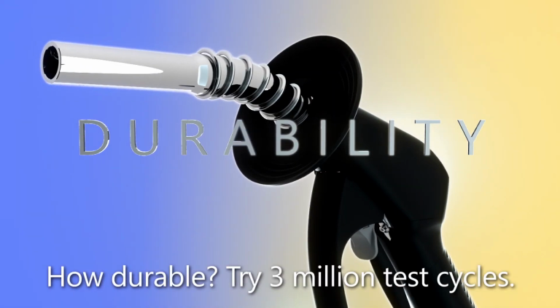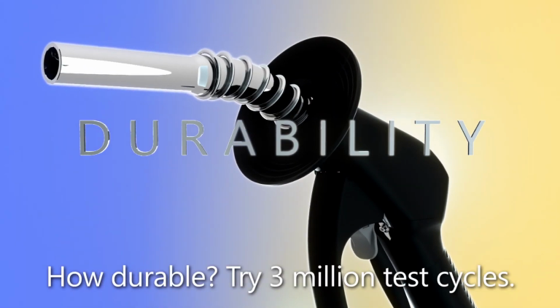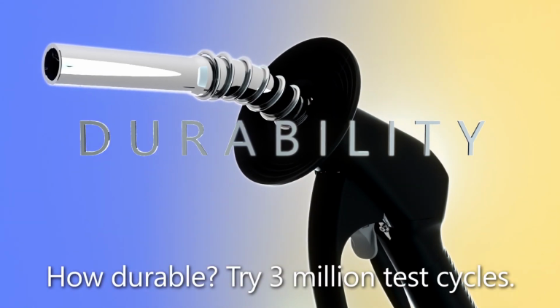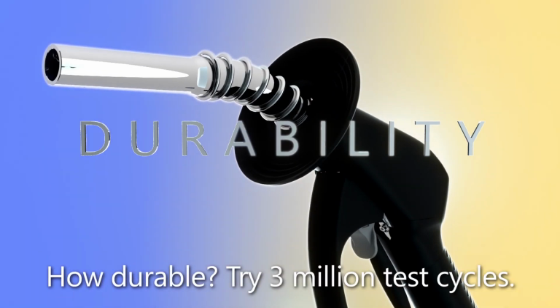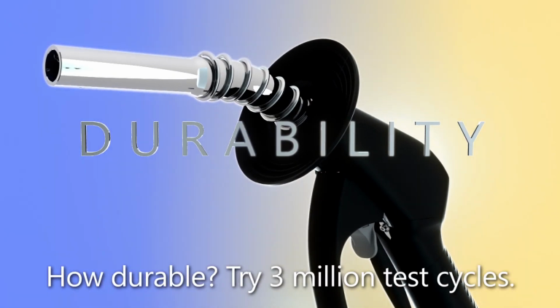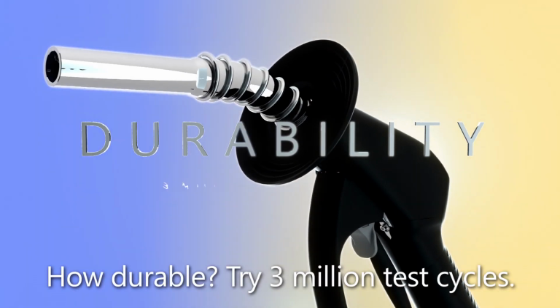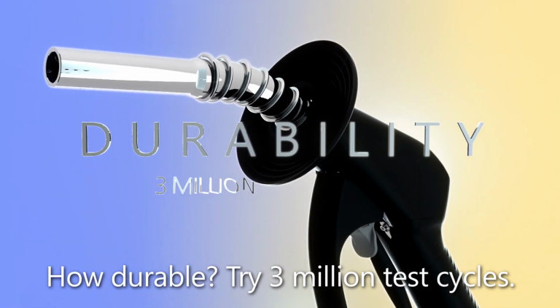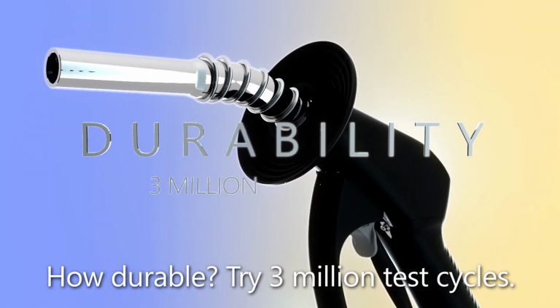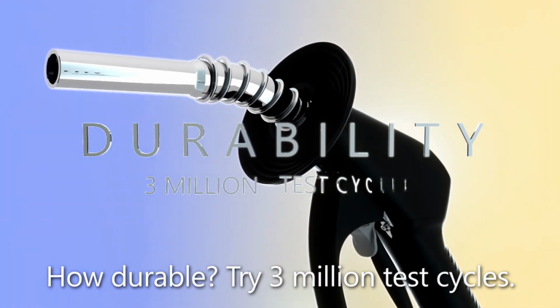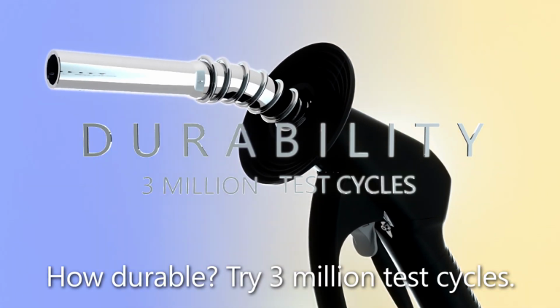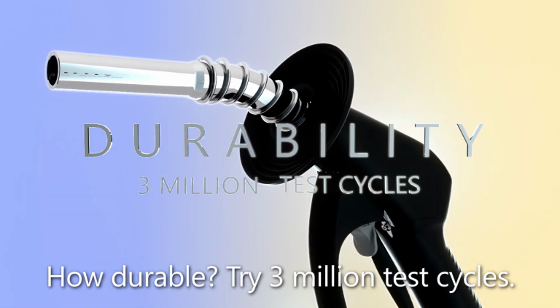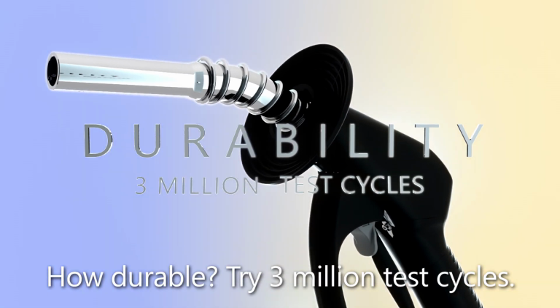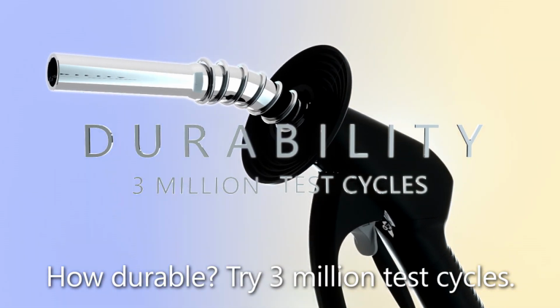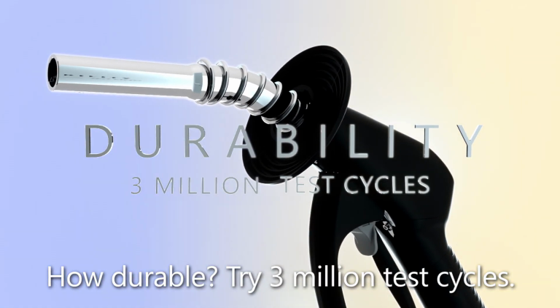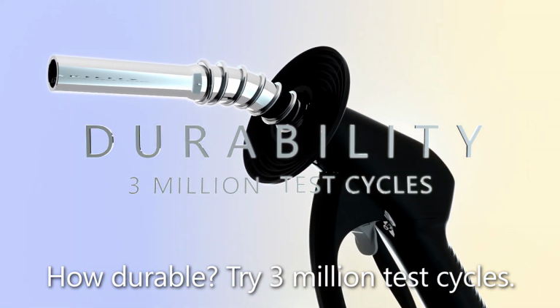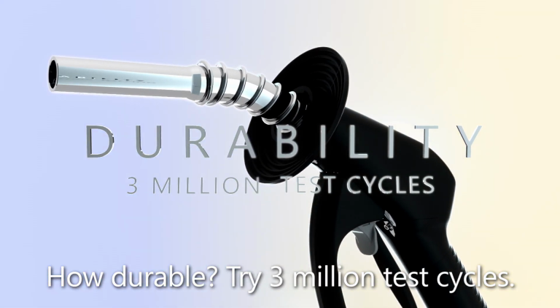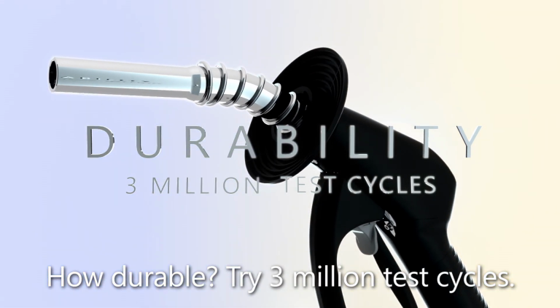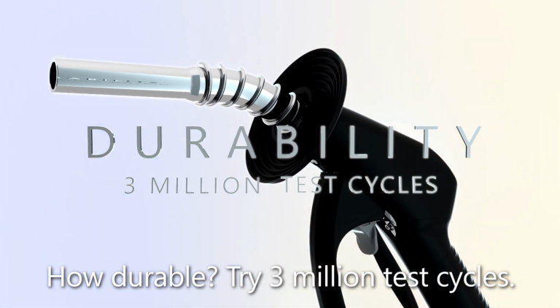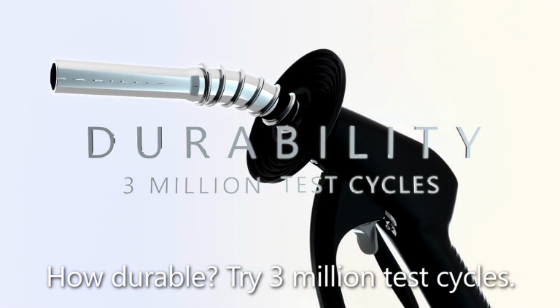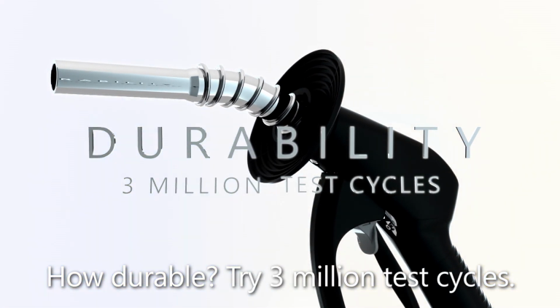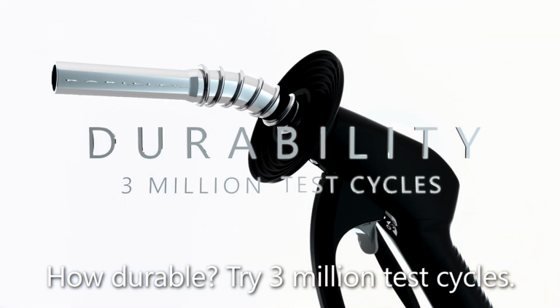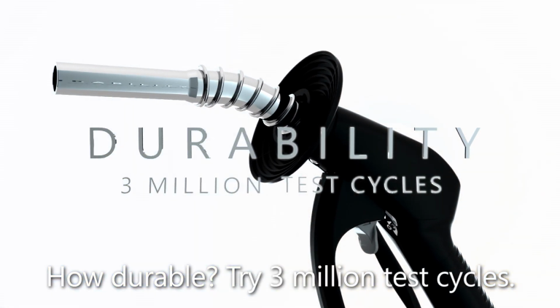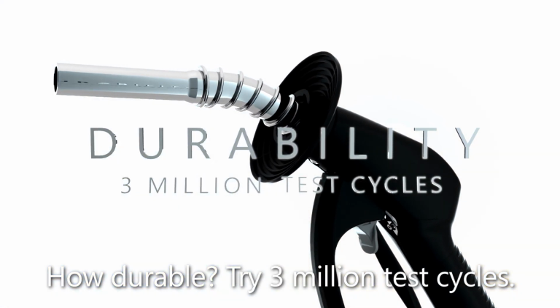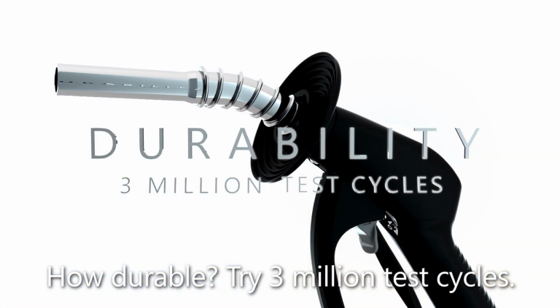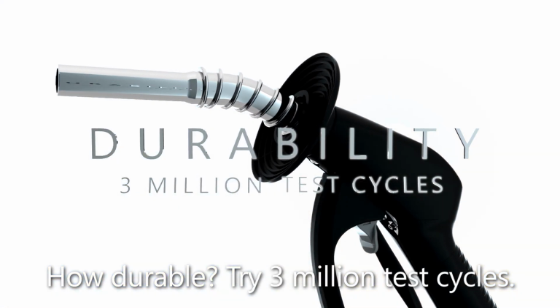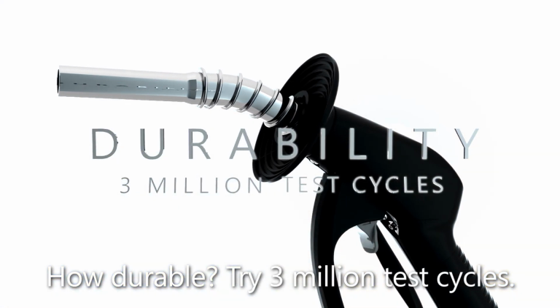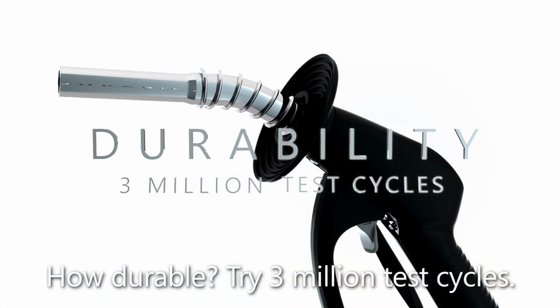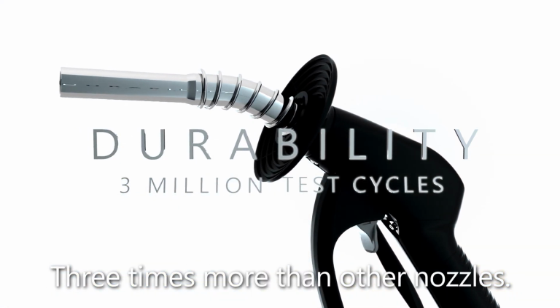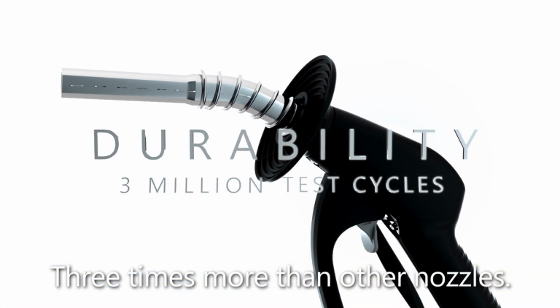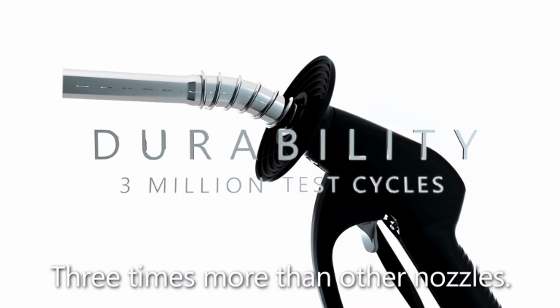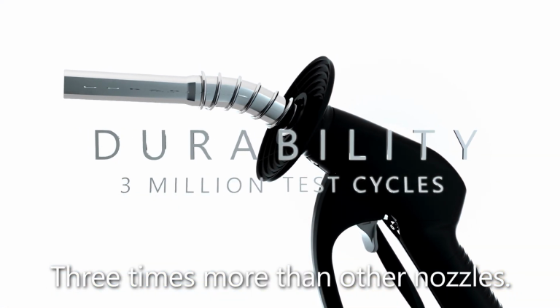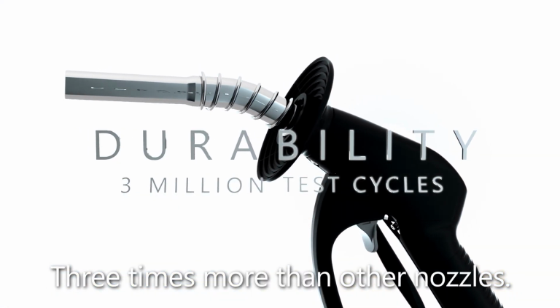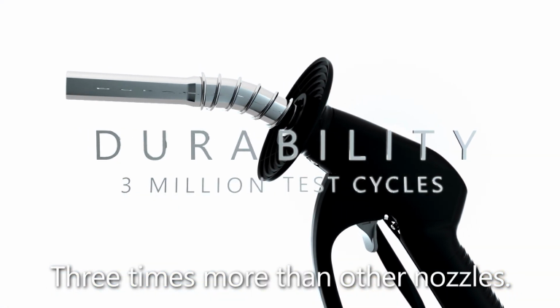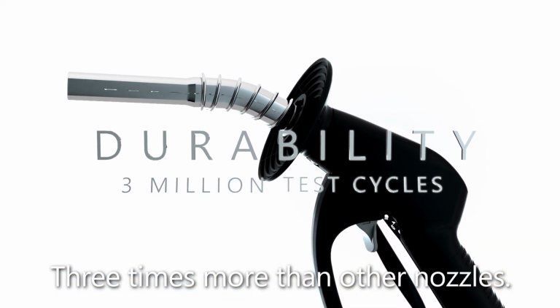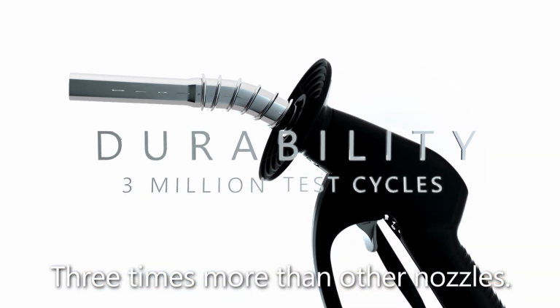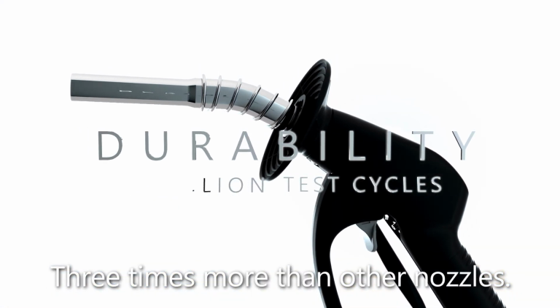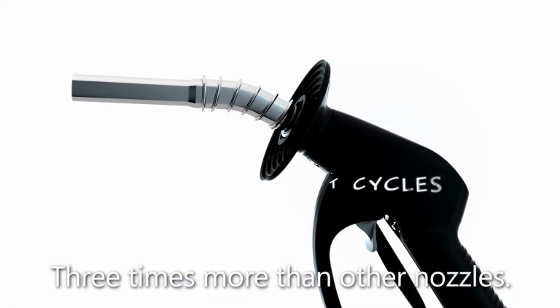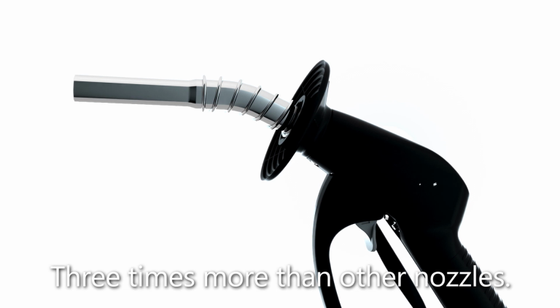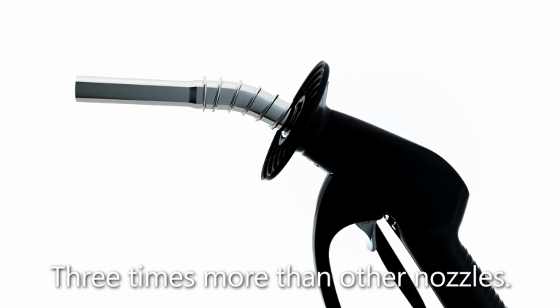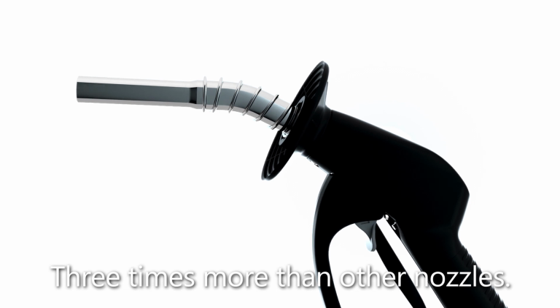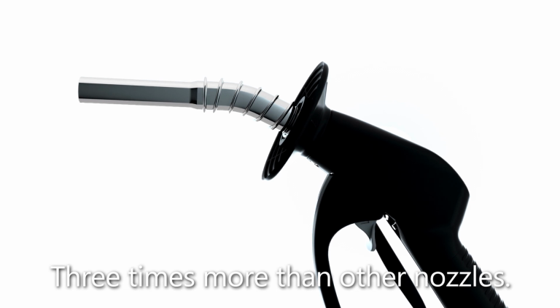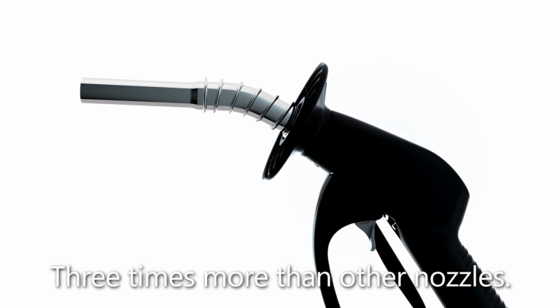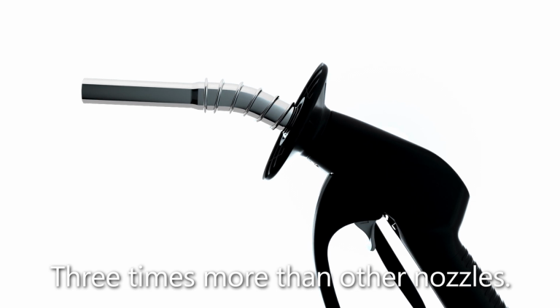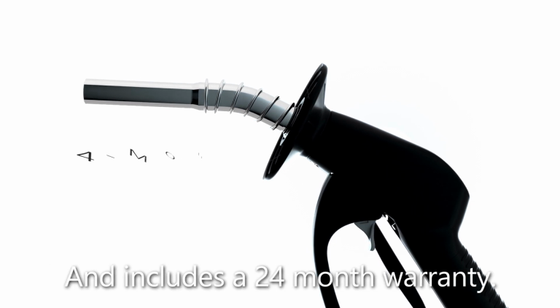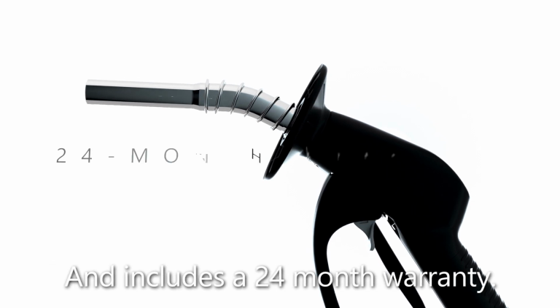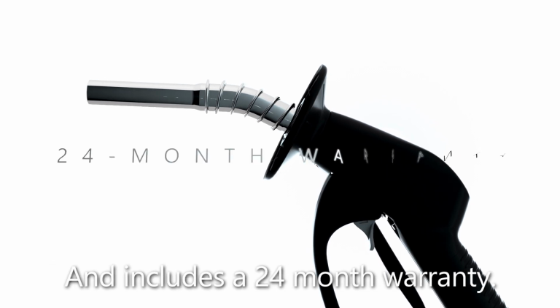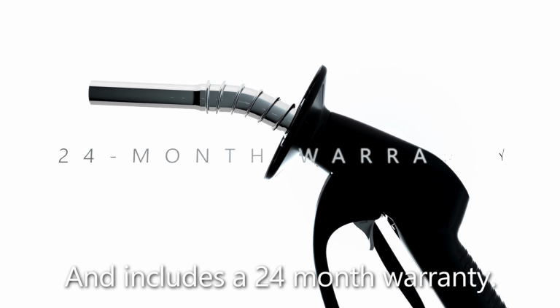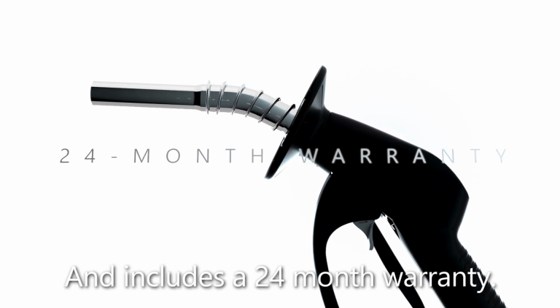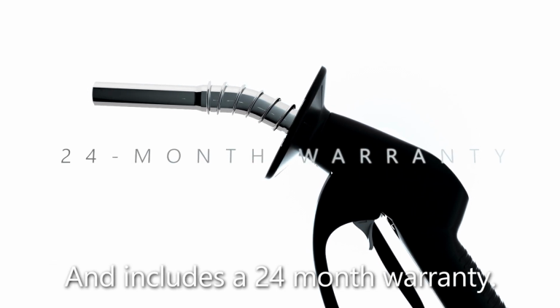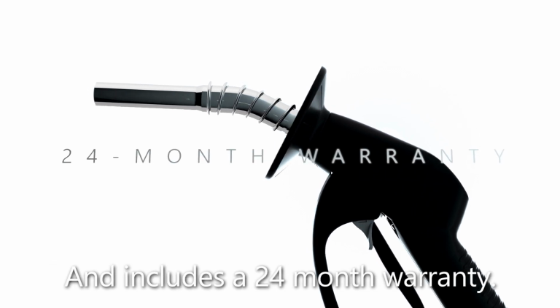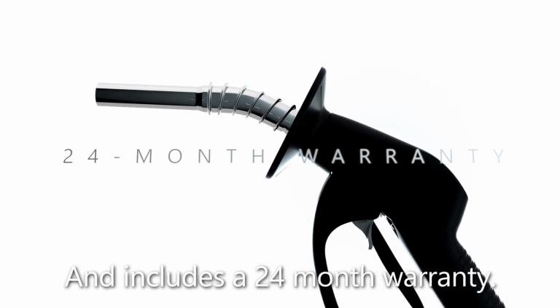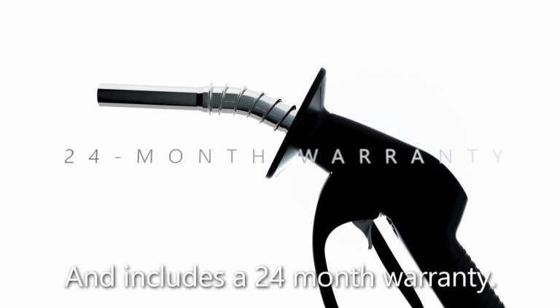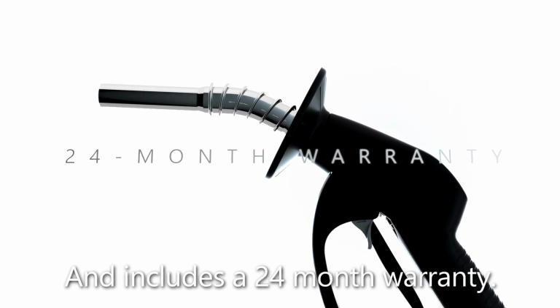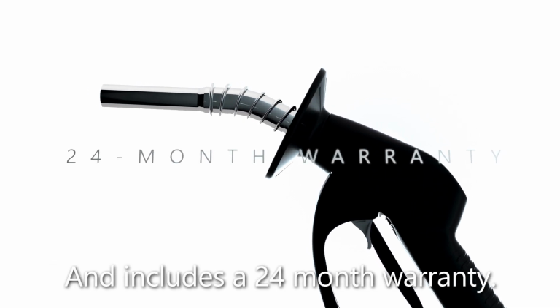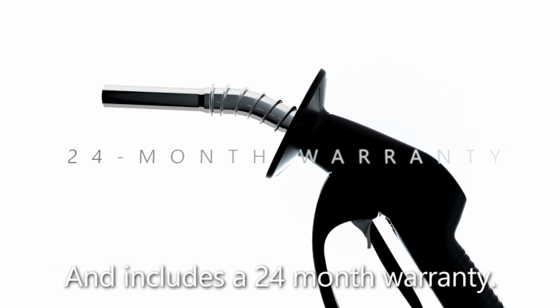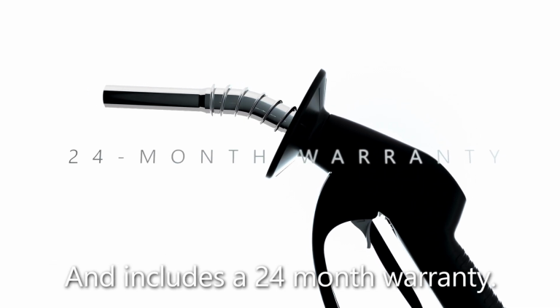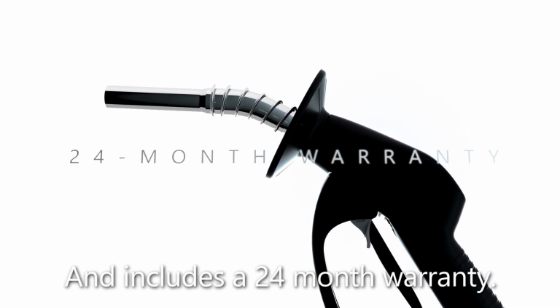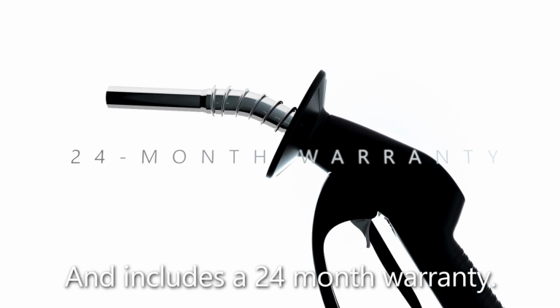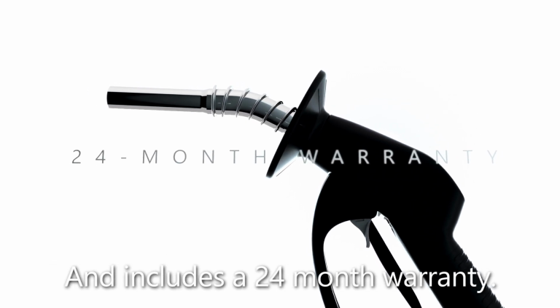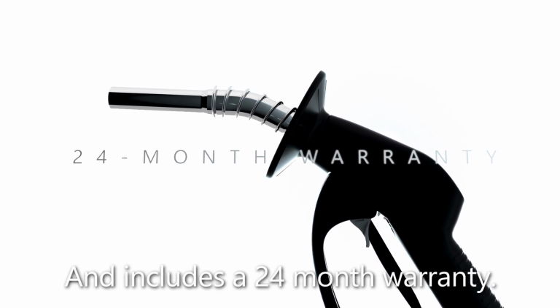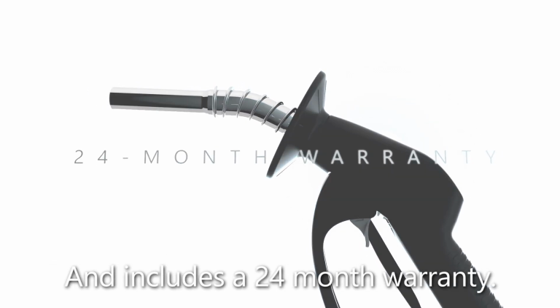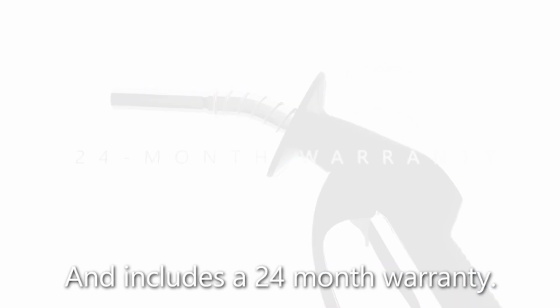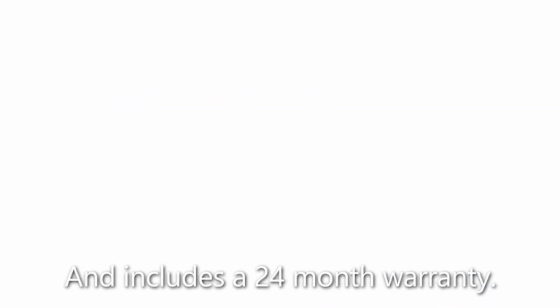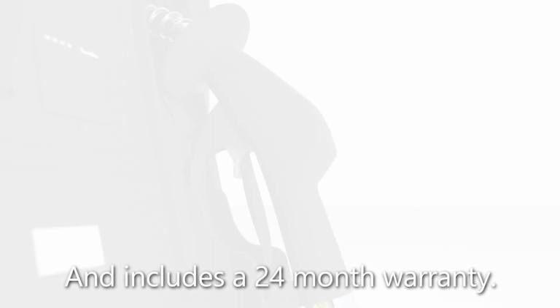How durable? Try 3 million test cycles — three times more than other nozzles — and includes a 24-month warranty.